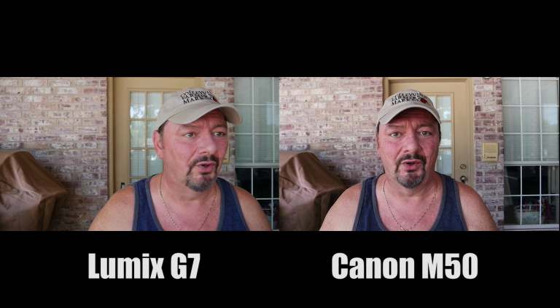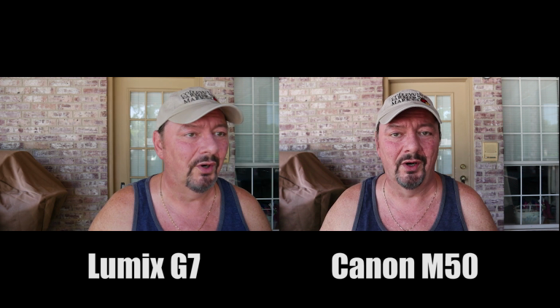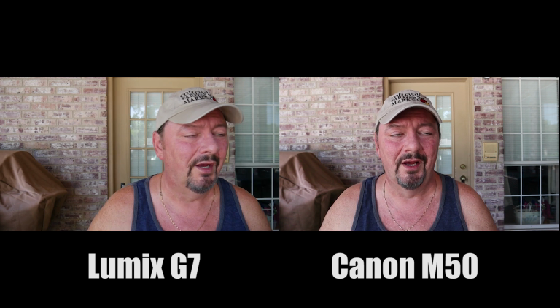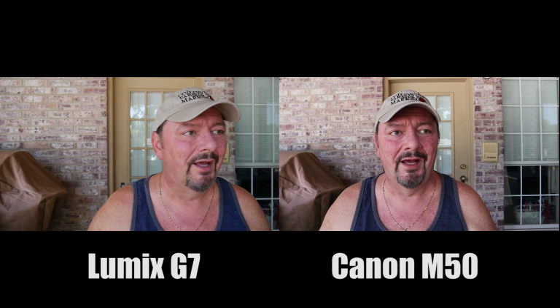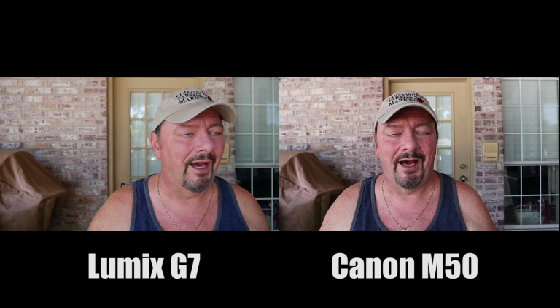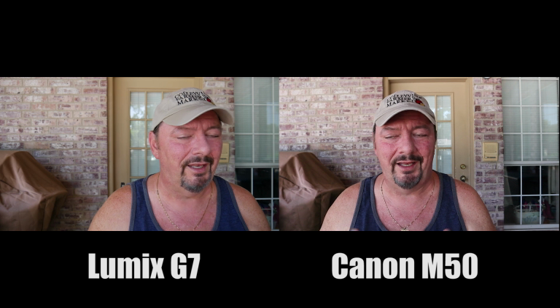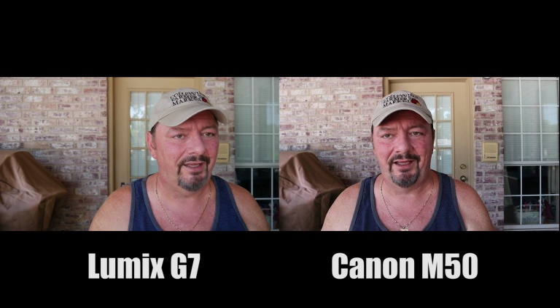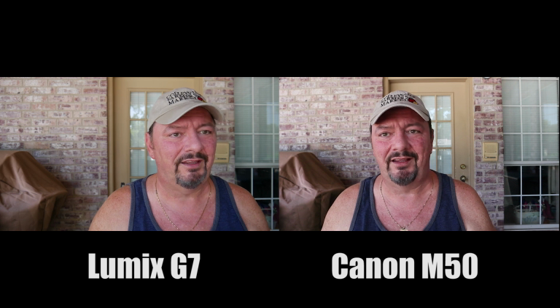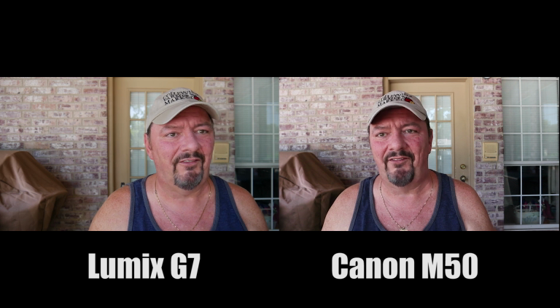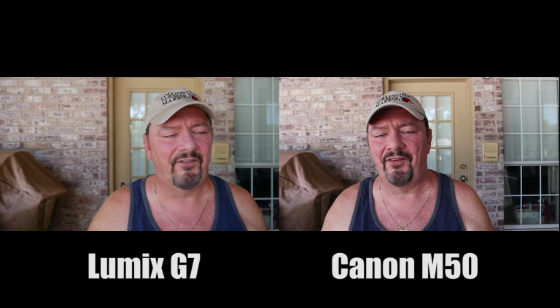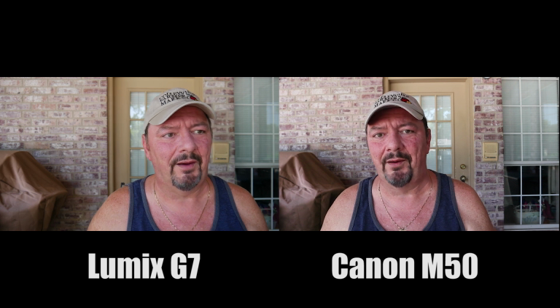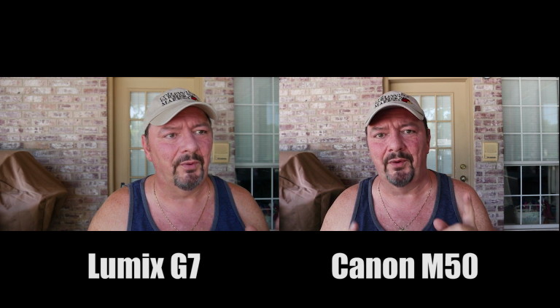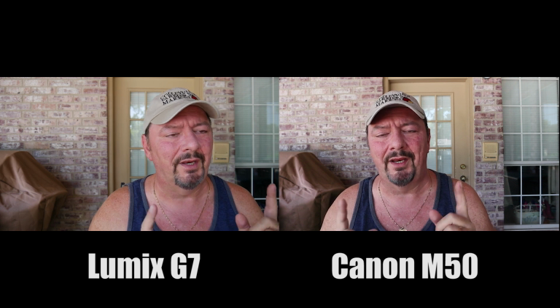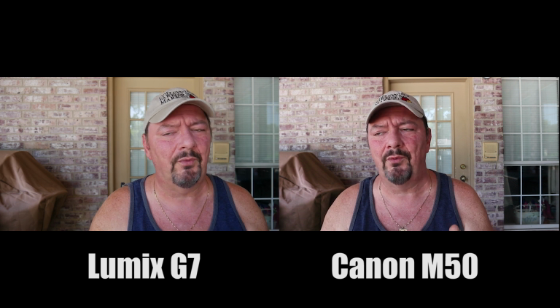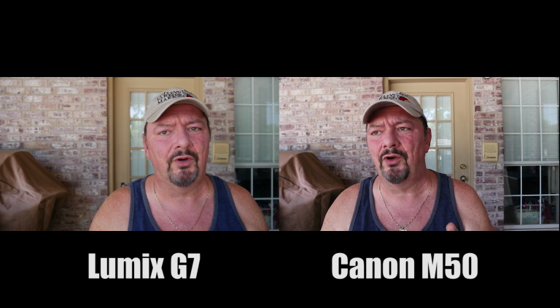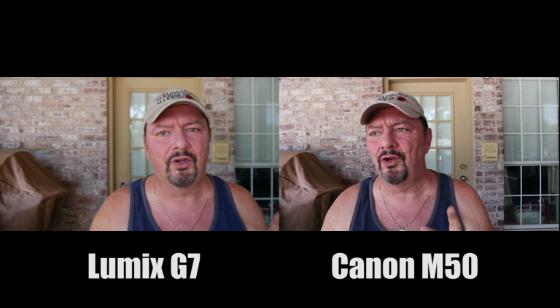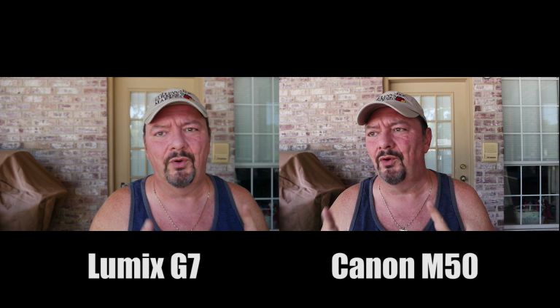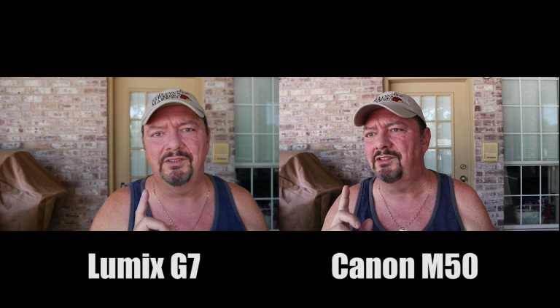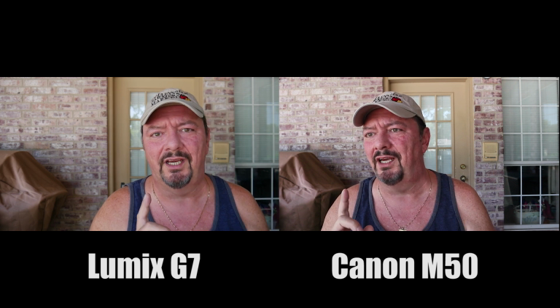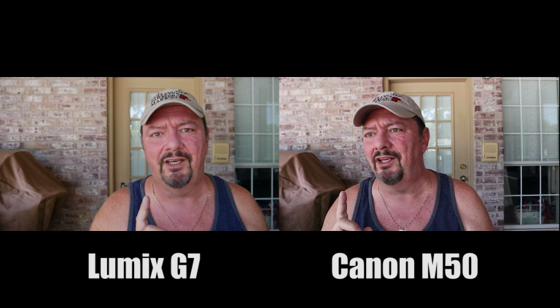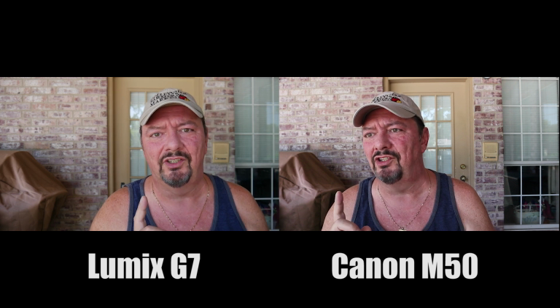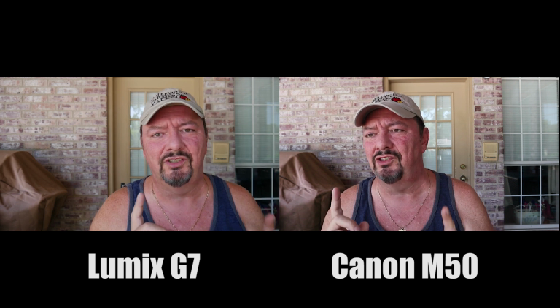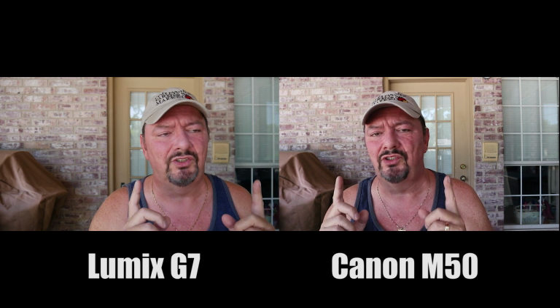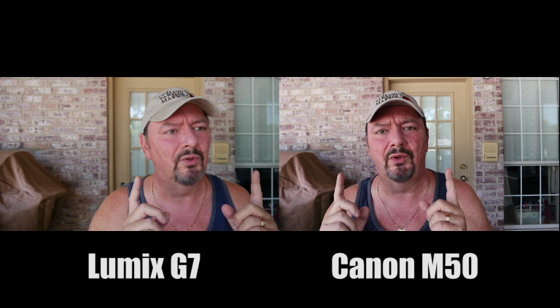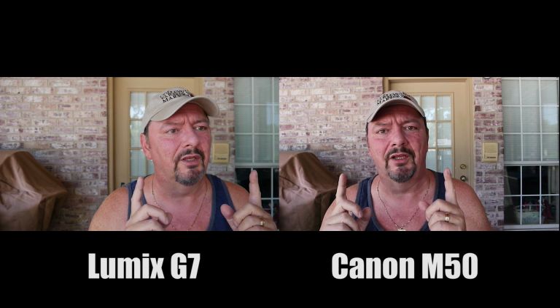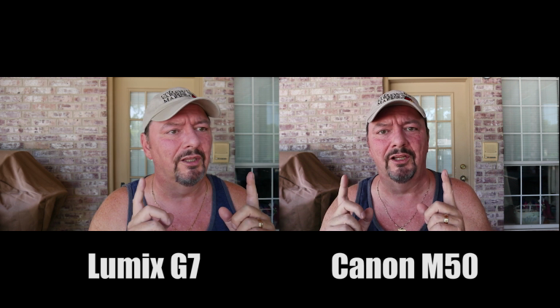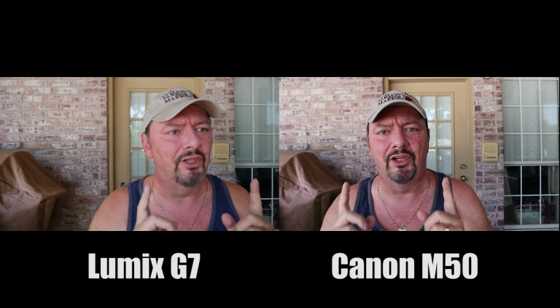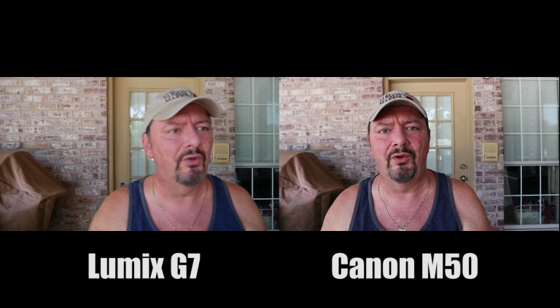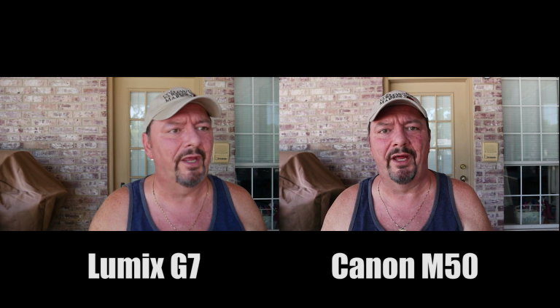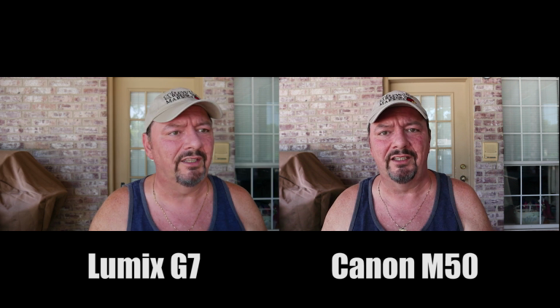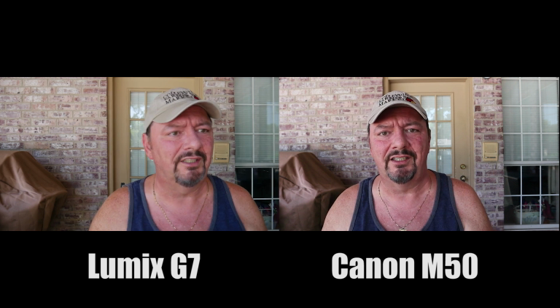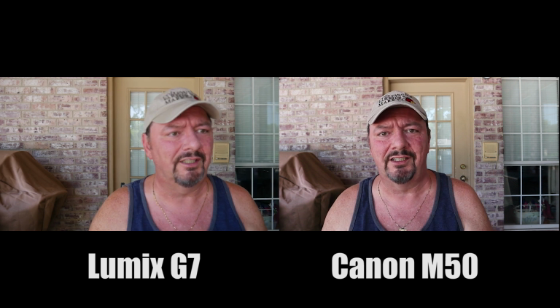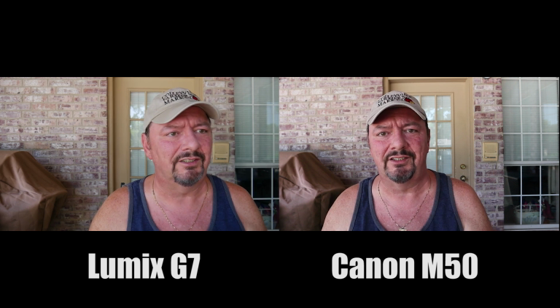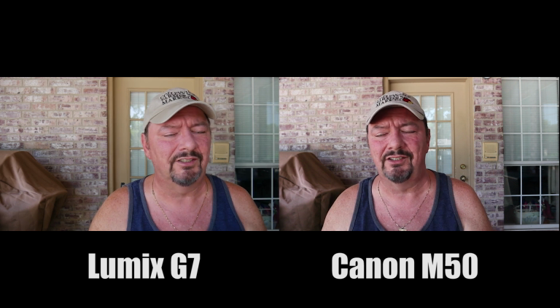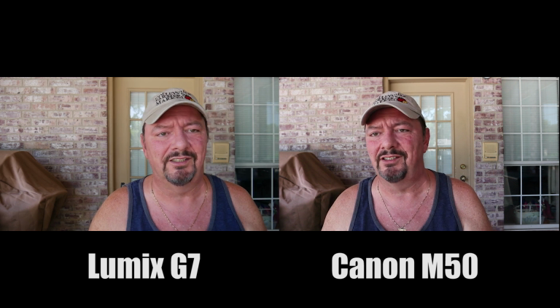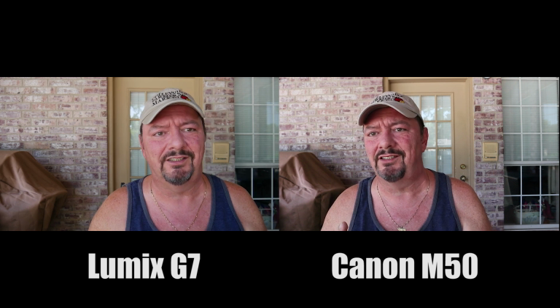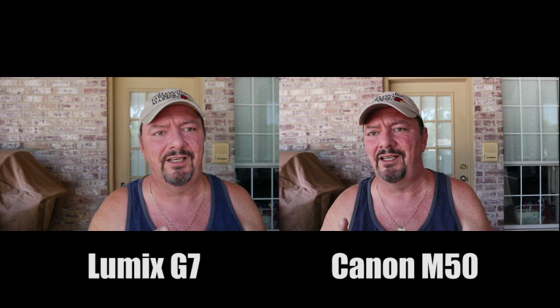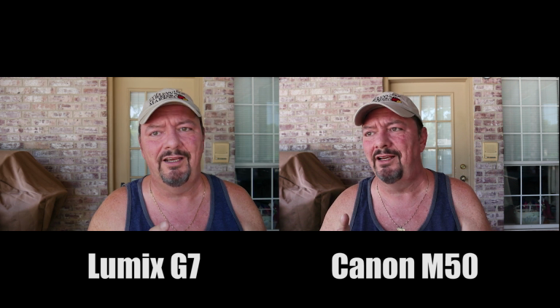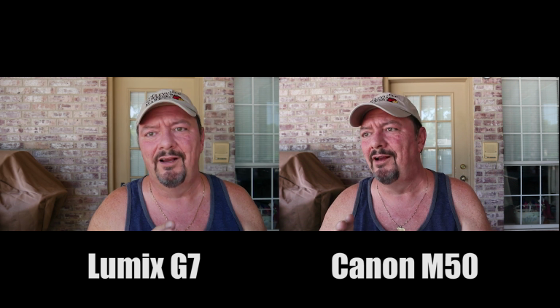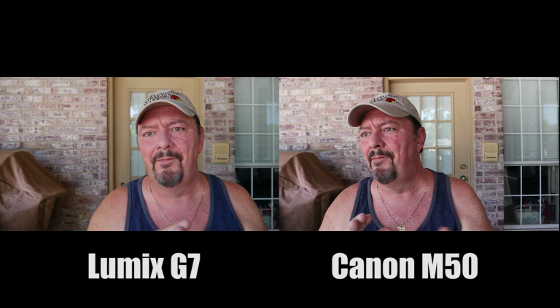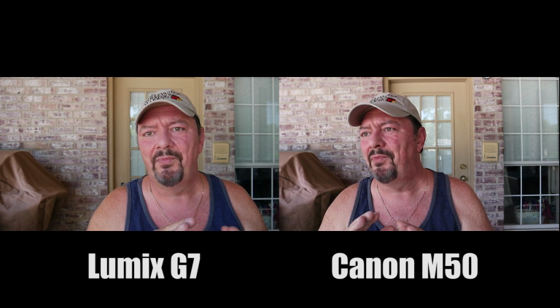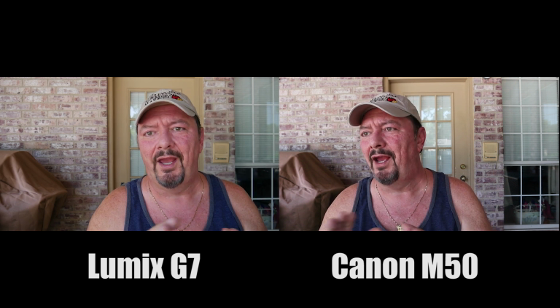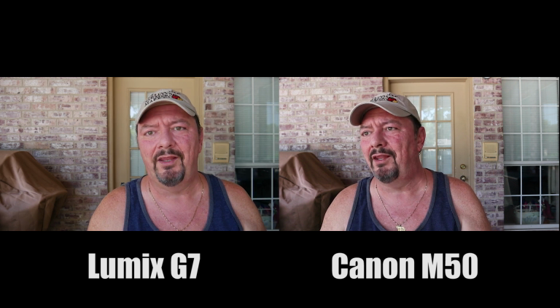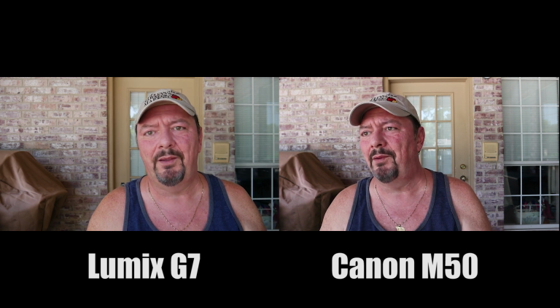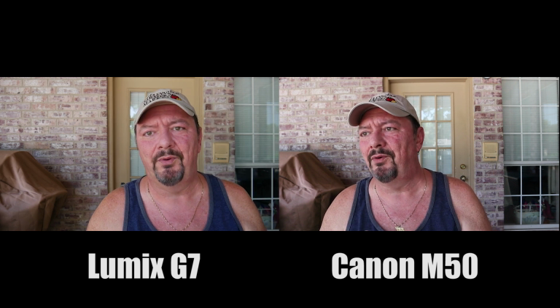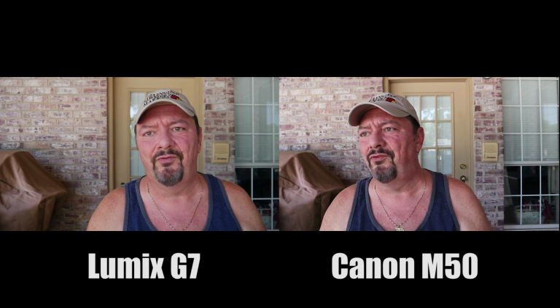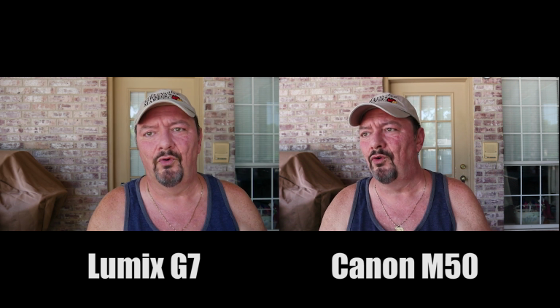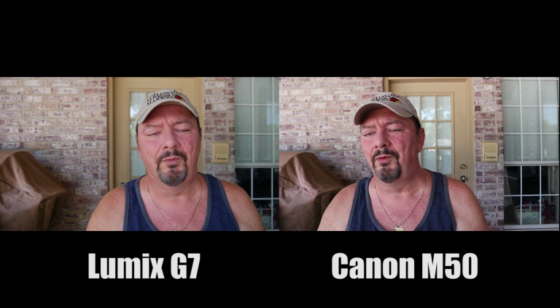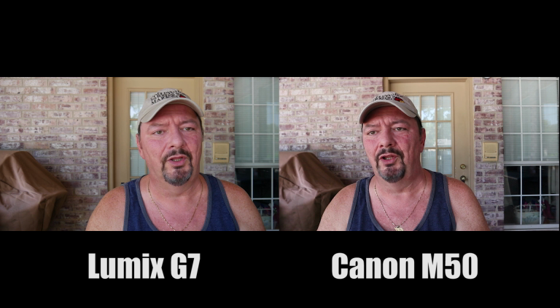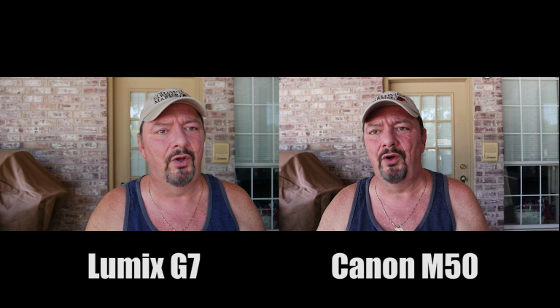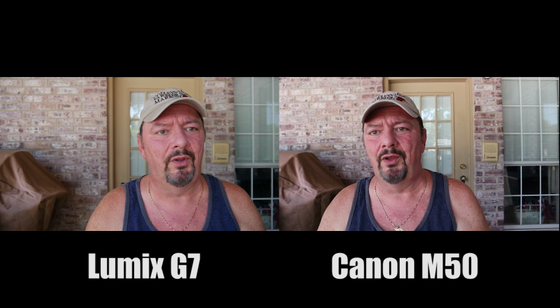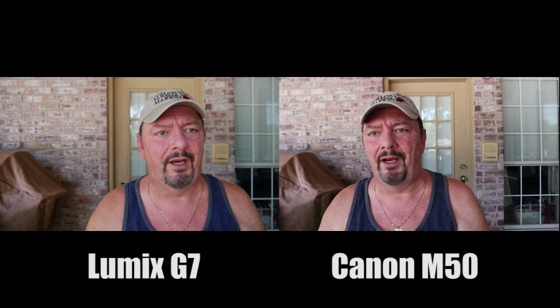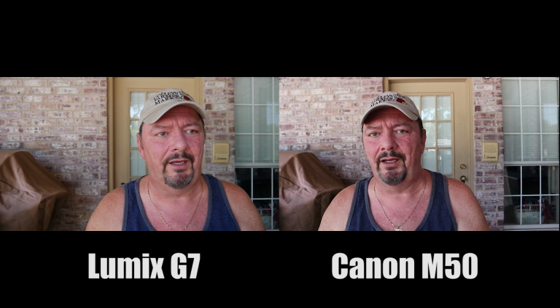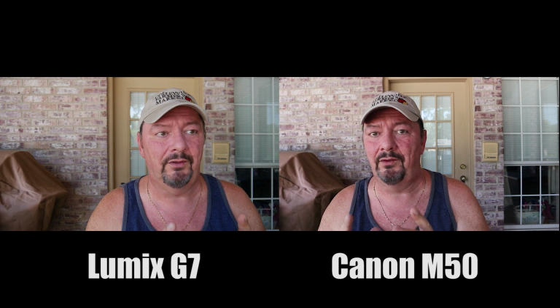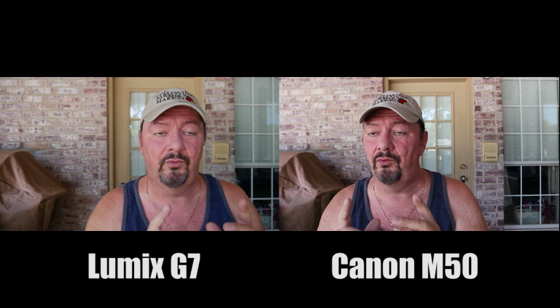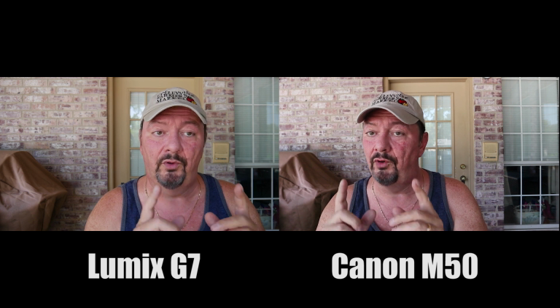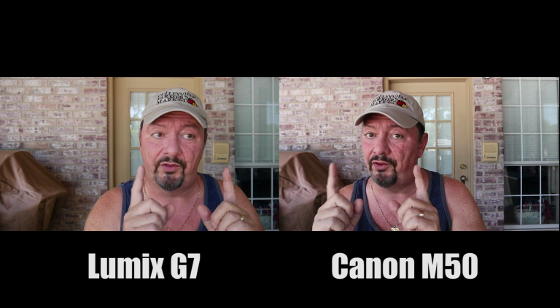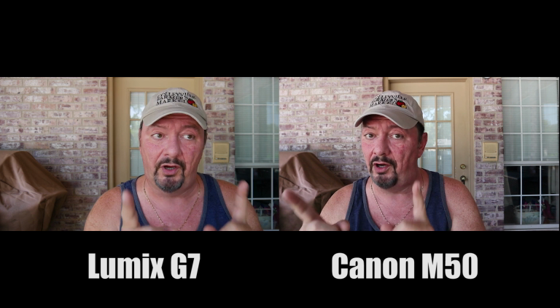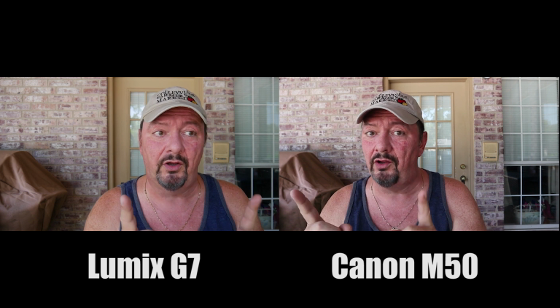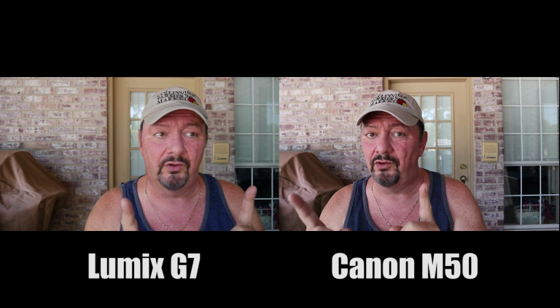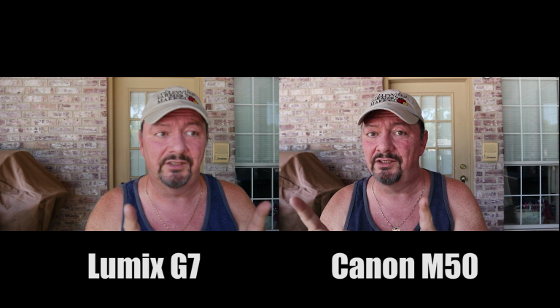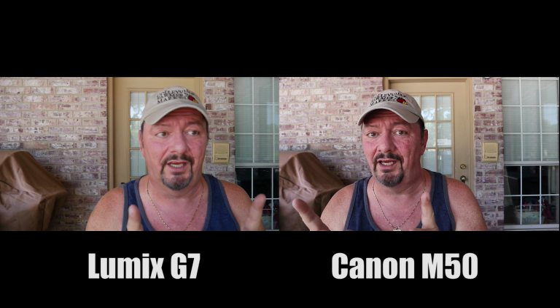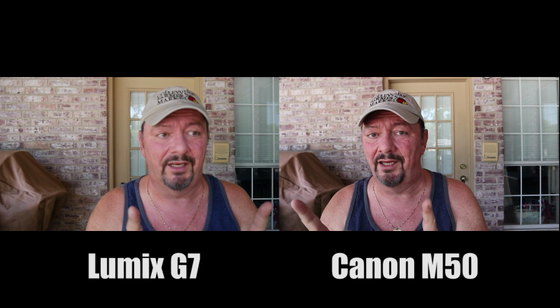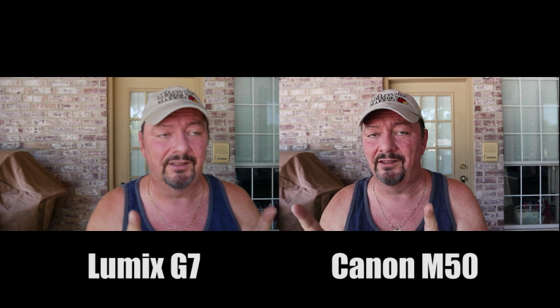So now we're going to go inside and do a little low light test to see how they perform in low light with auto settings.